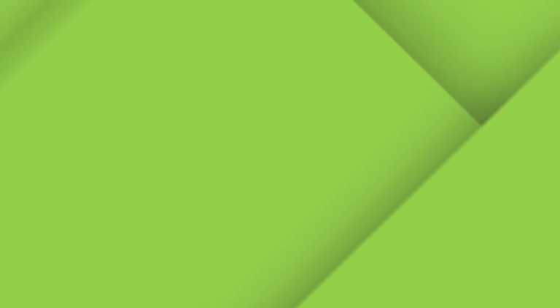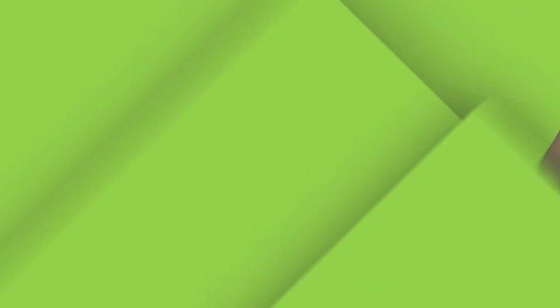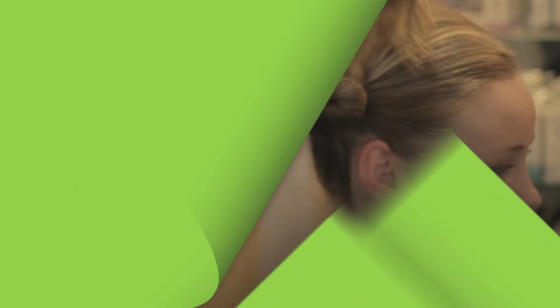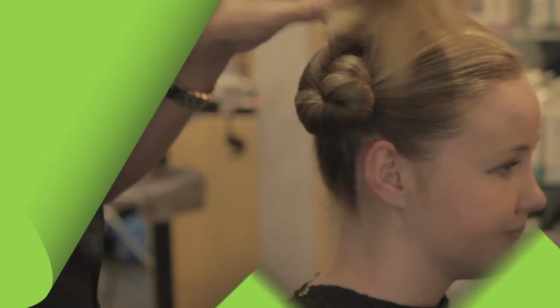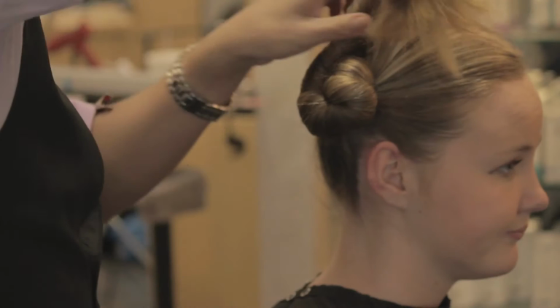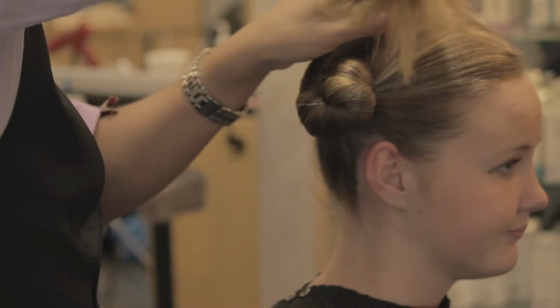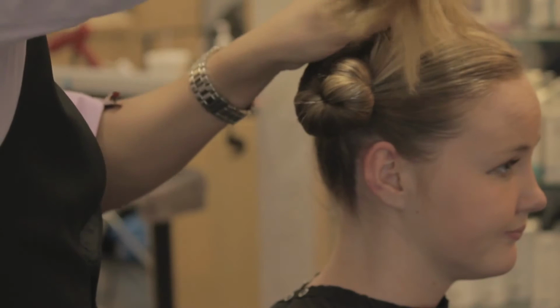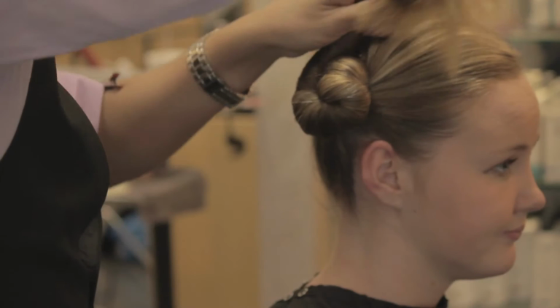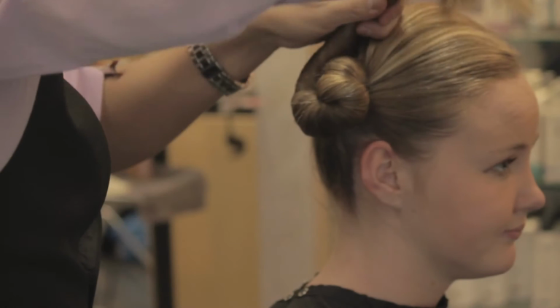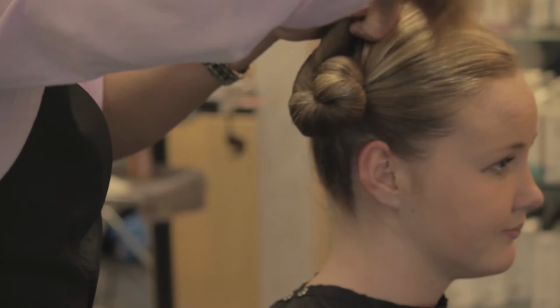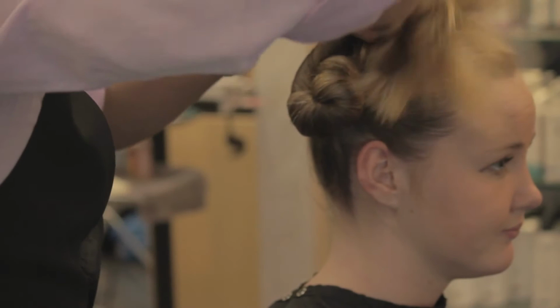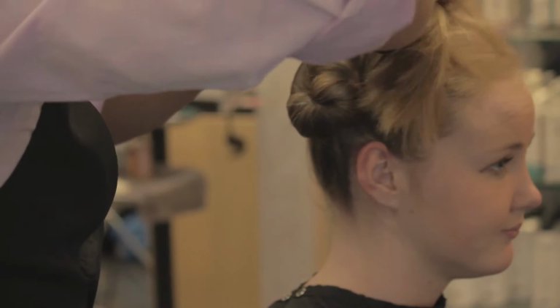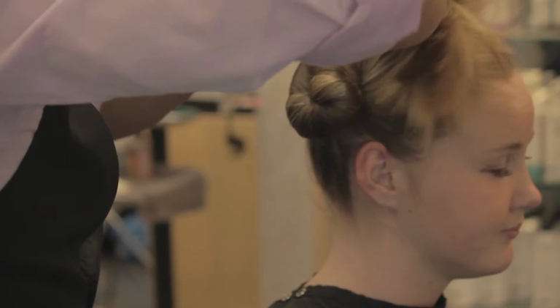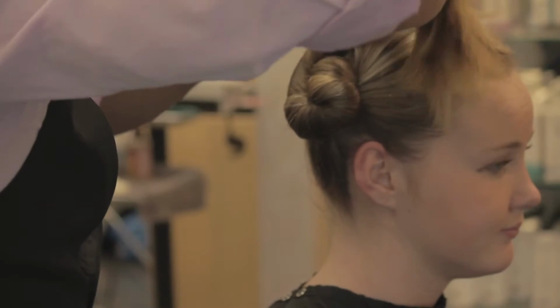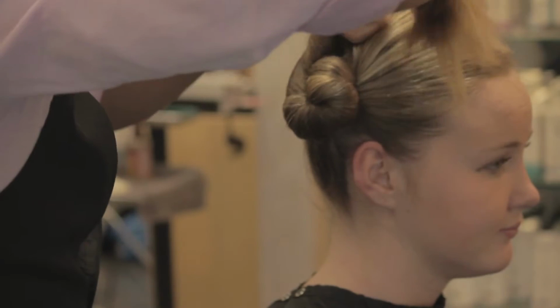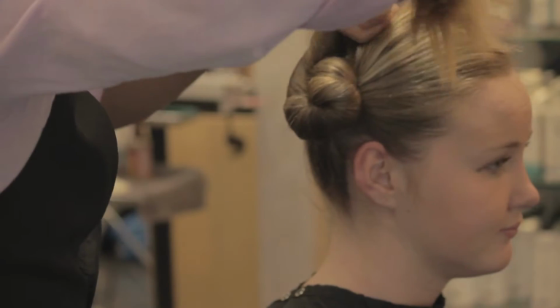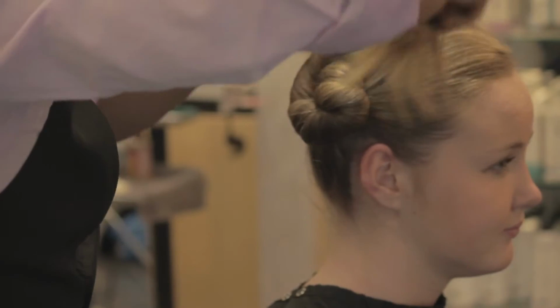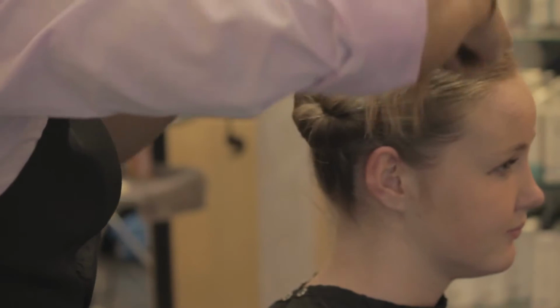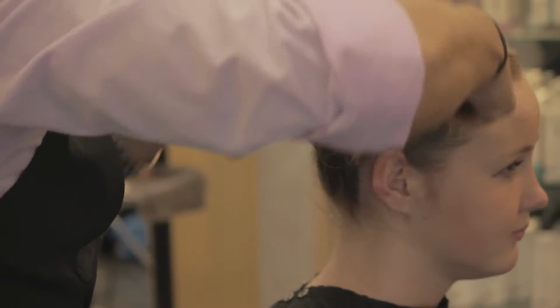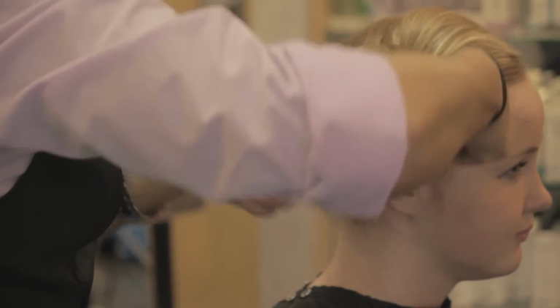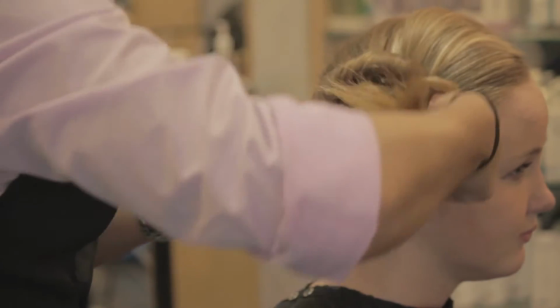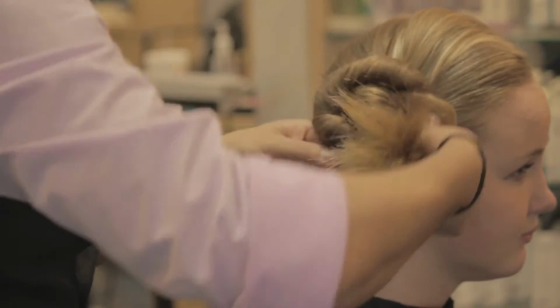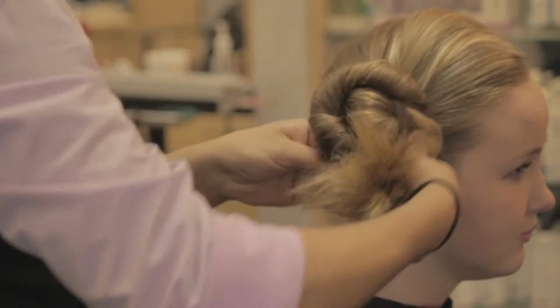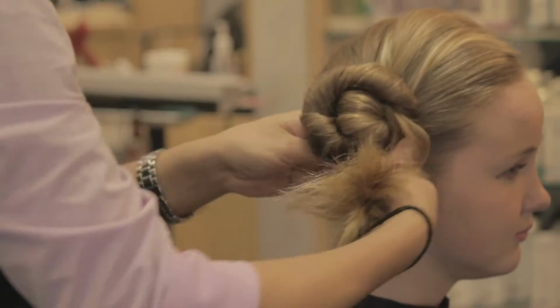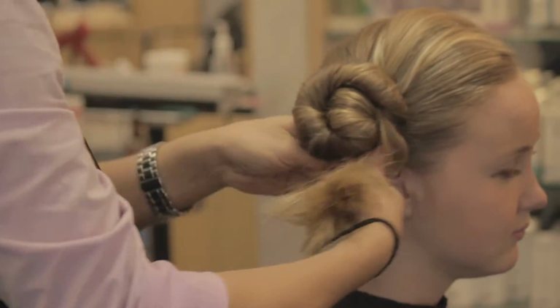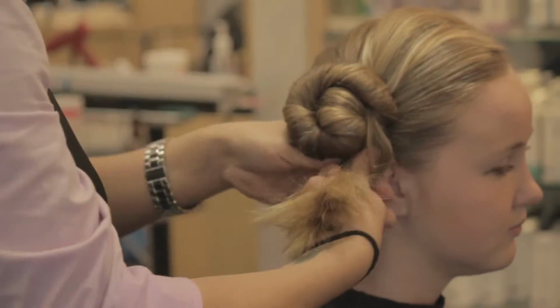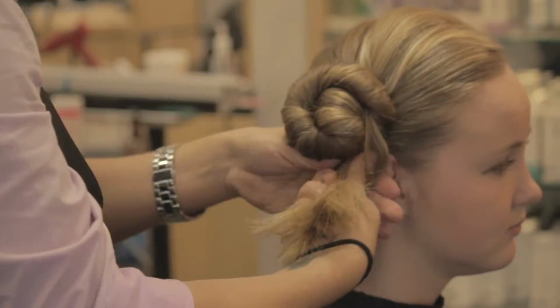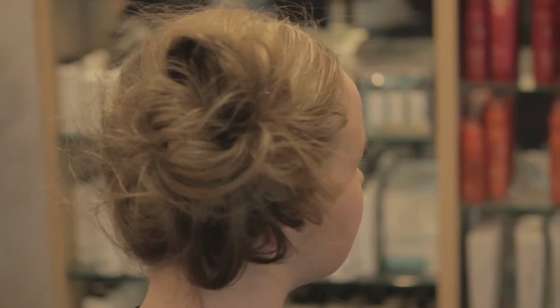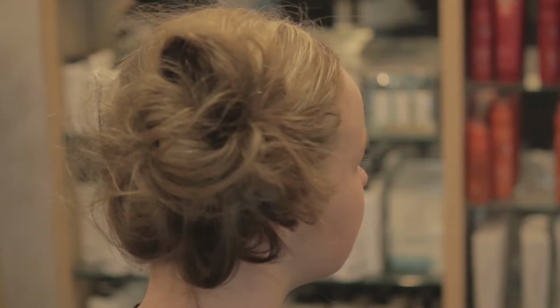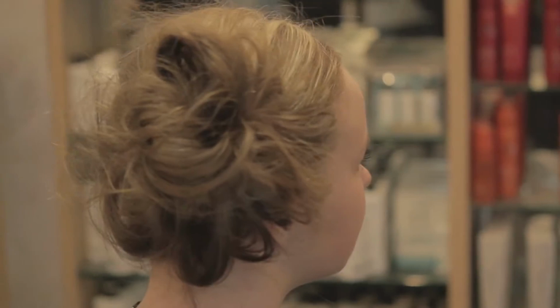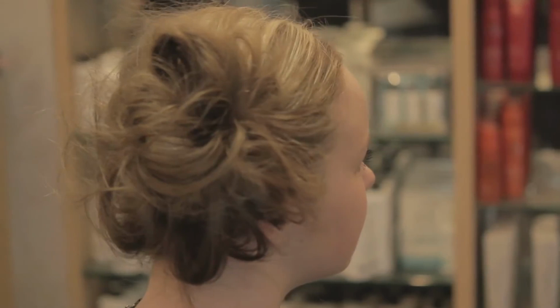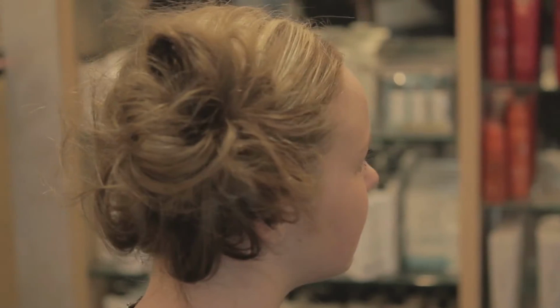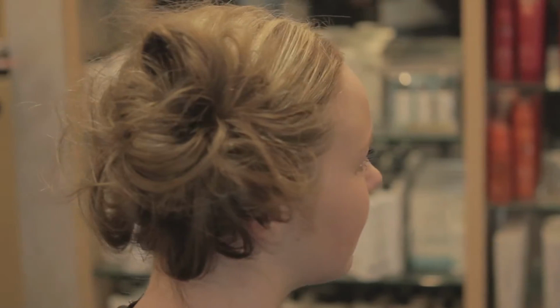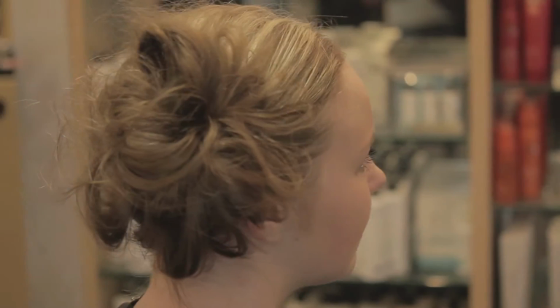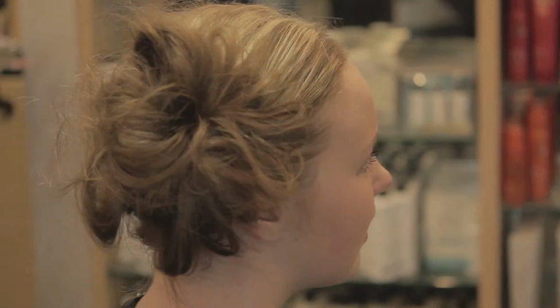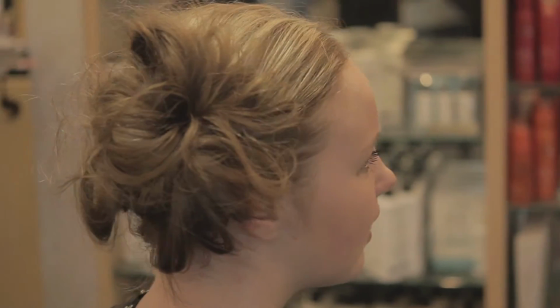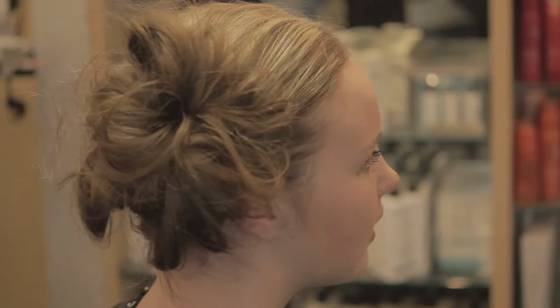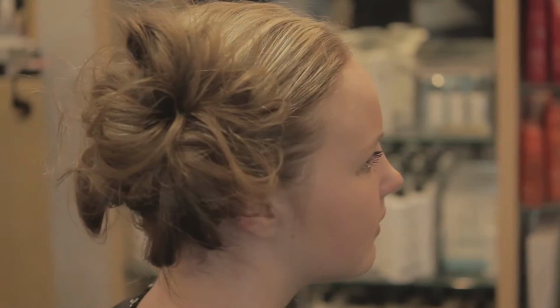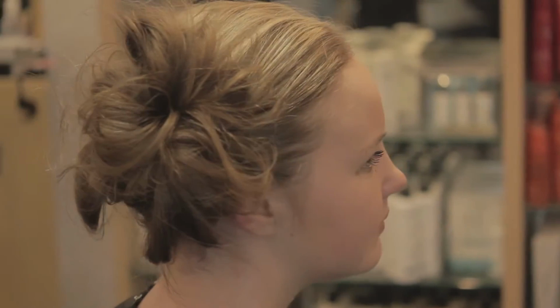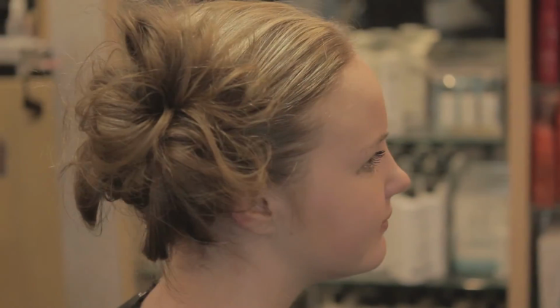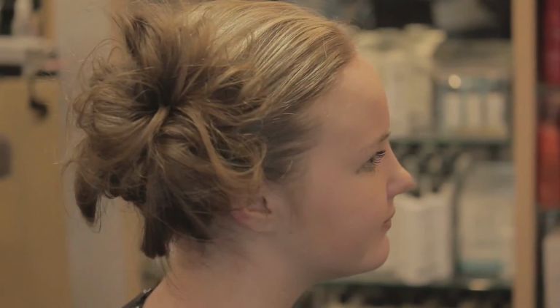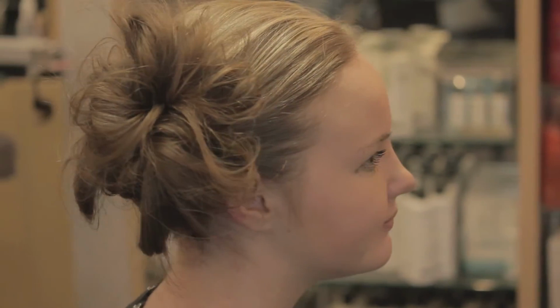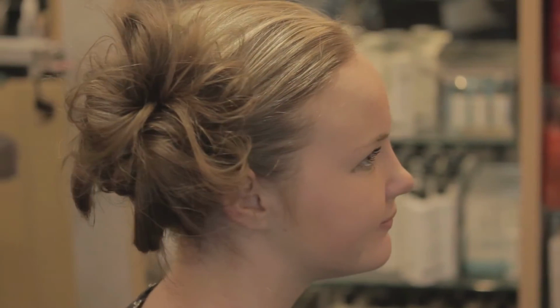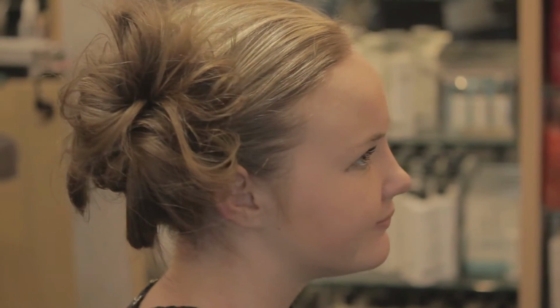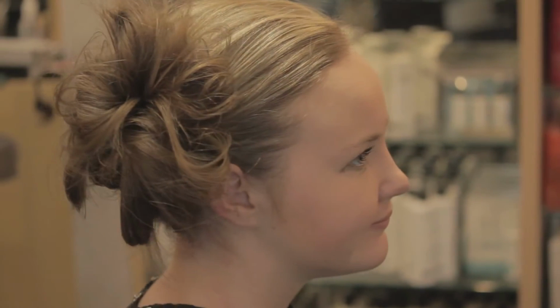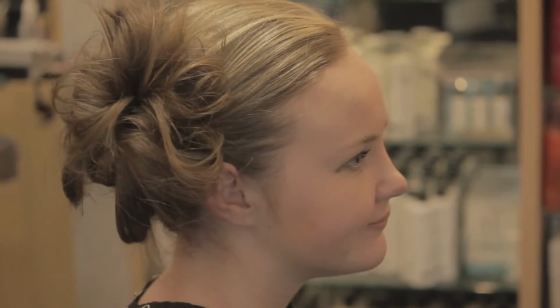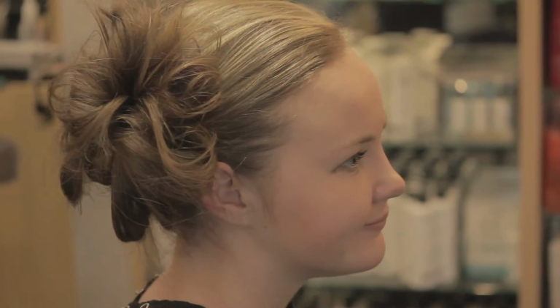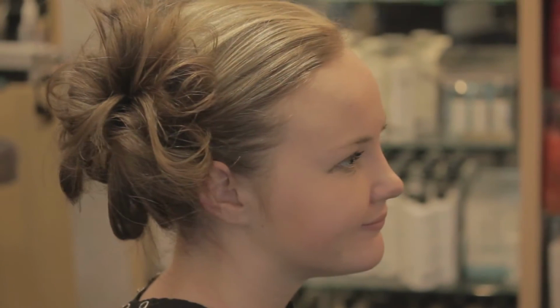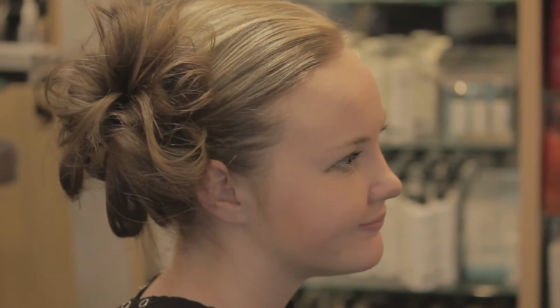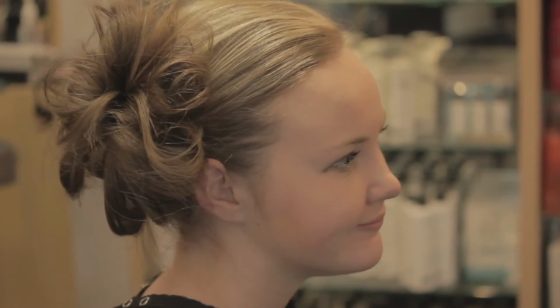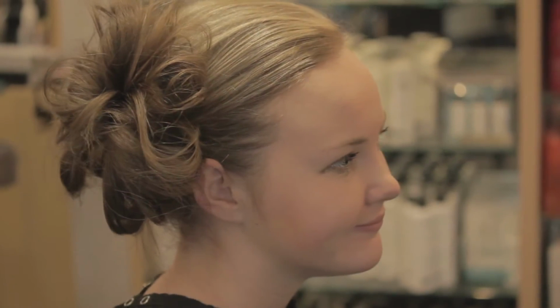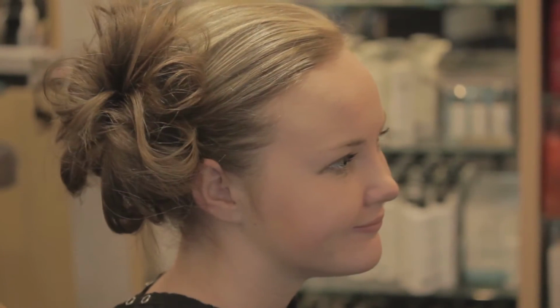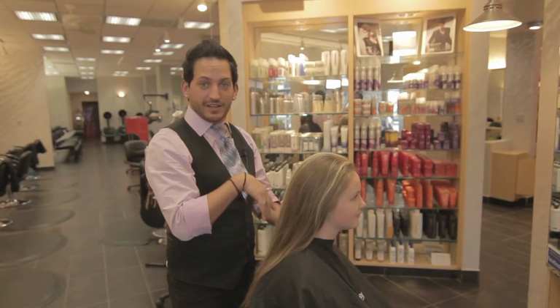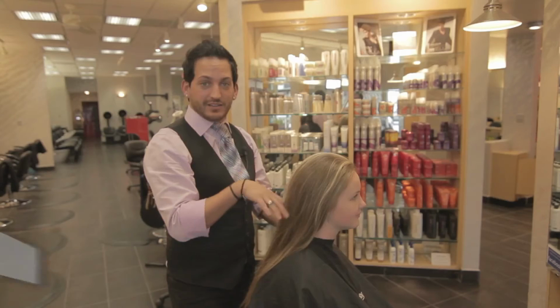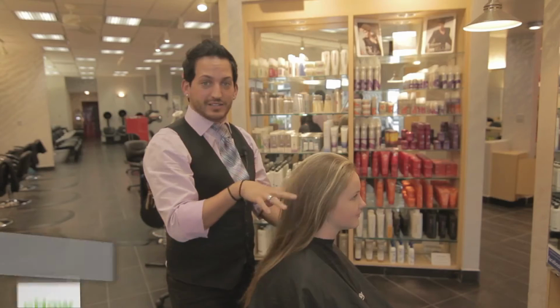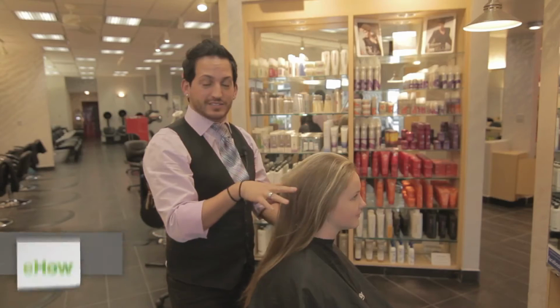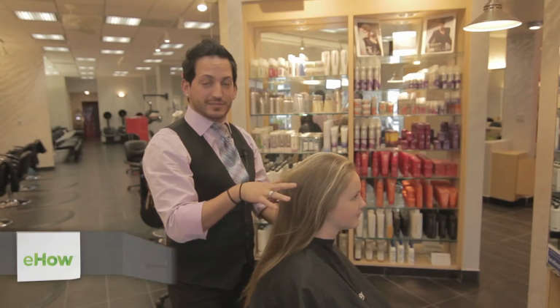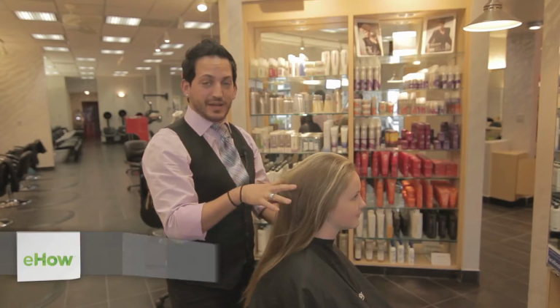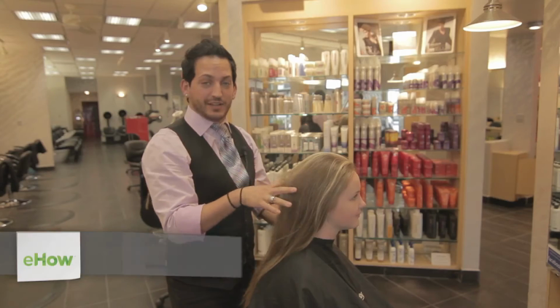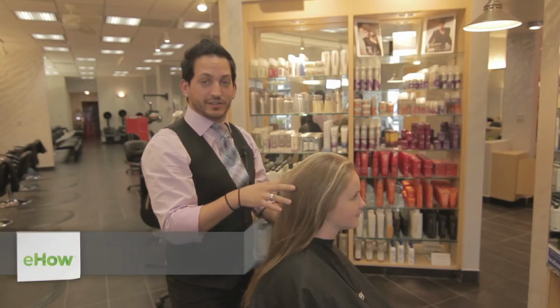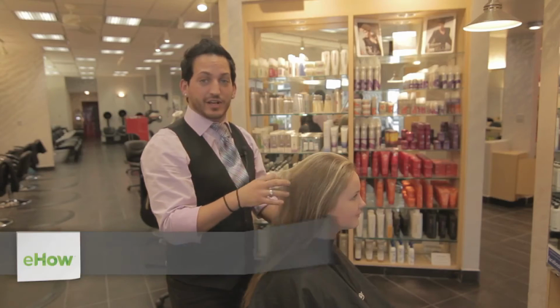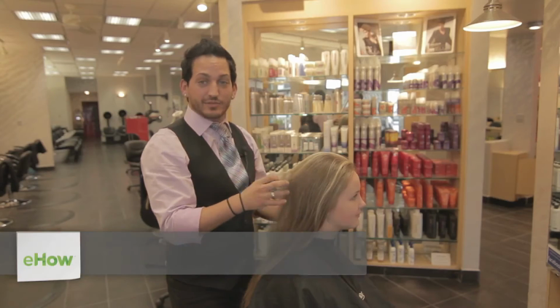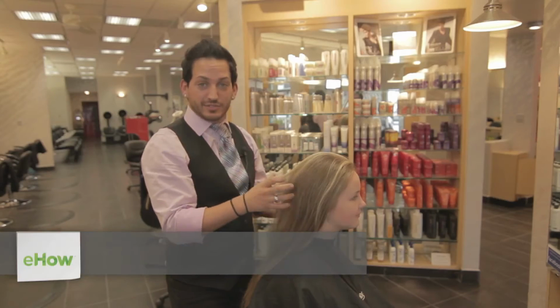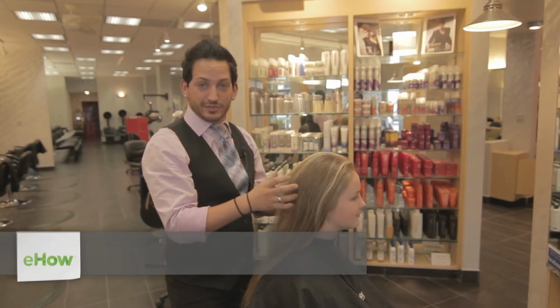Hello, I'm Alejandro. I'm going to show you a few quick easy tips of how to create a flamenco style inspired updo.